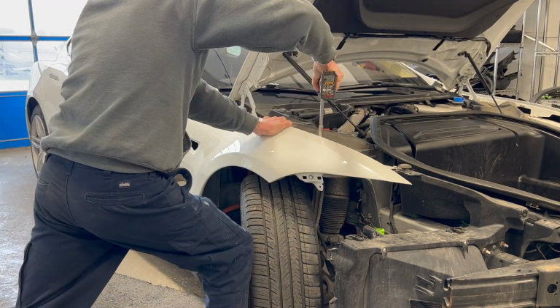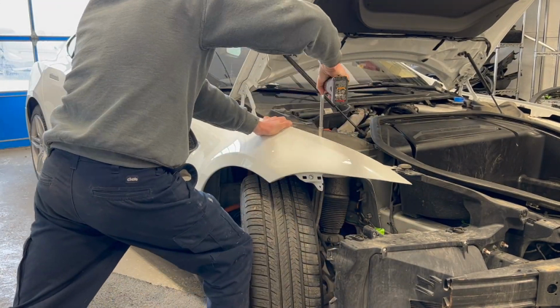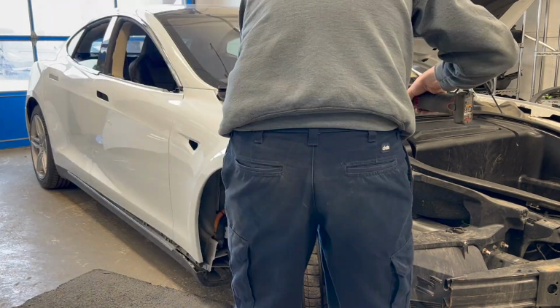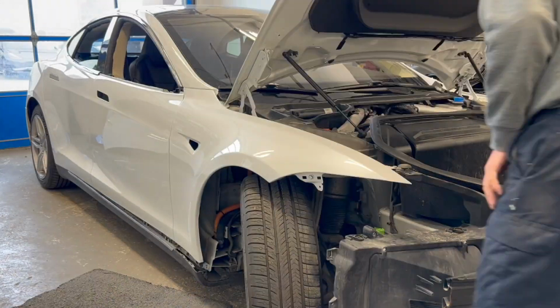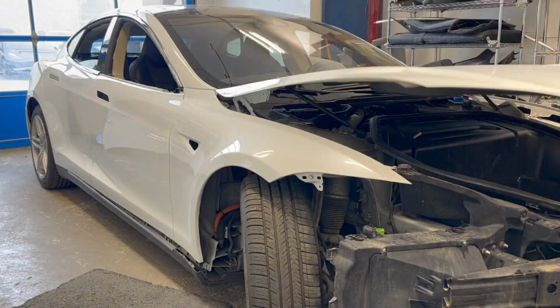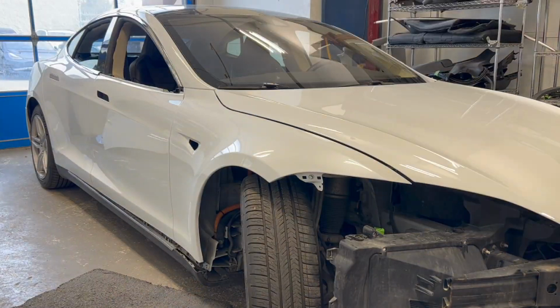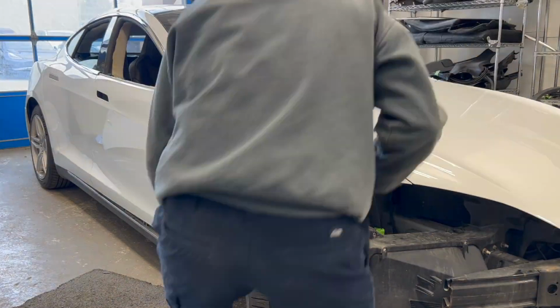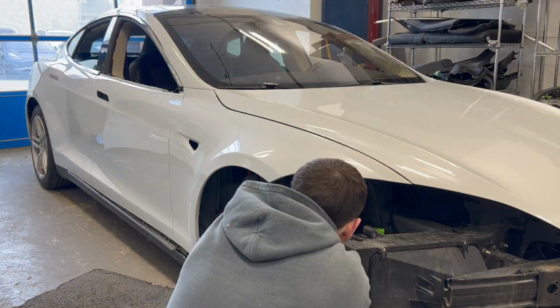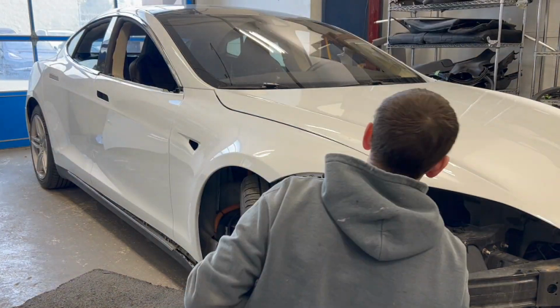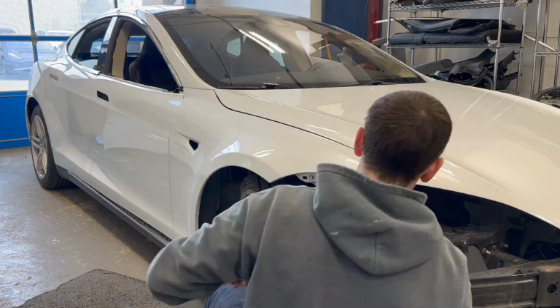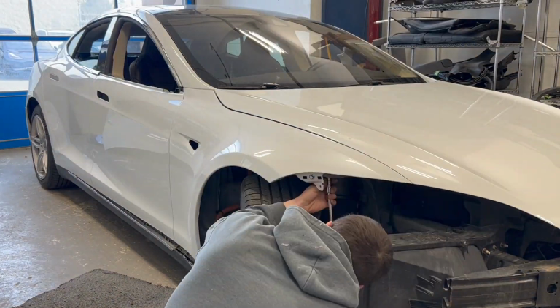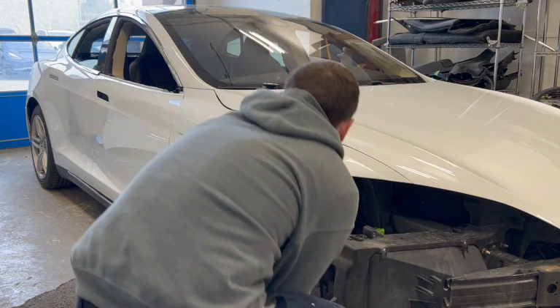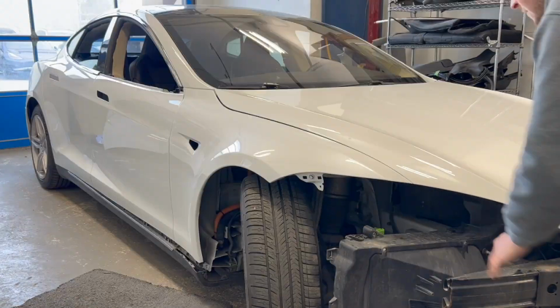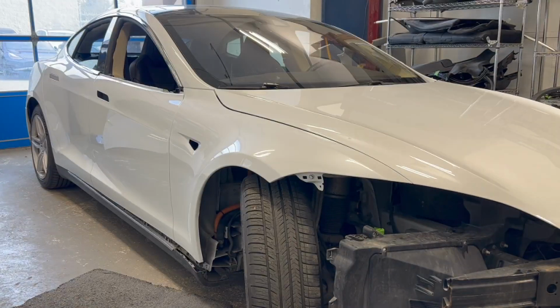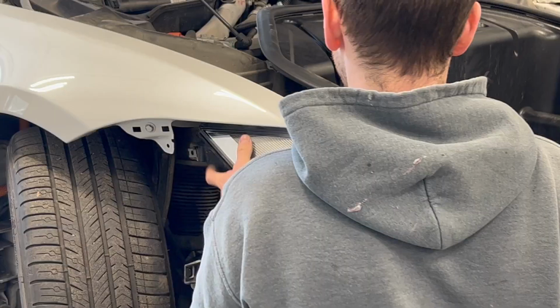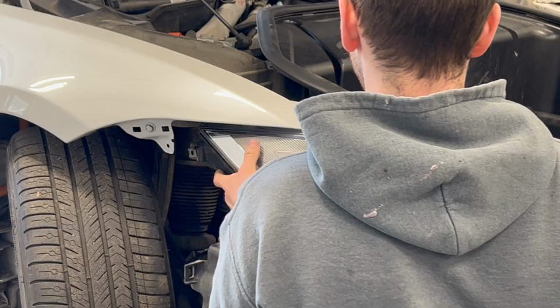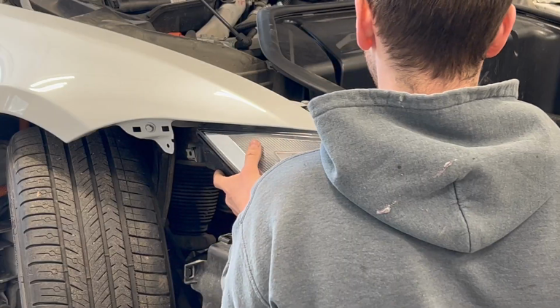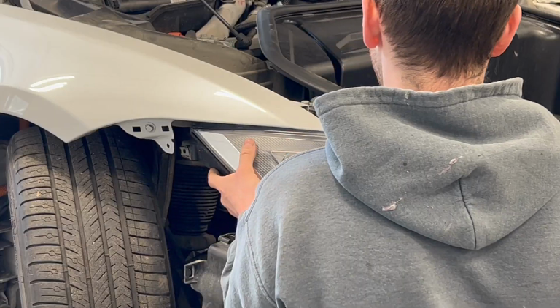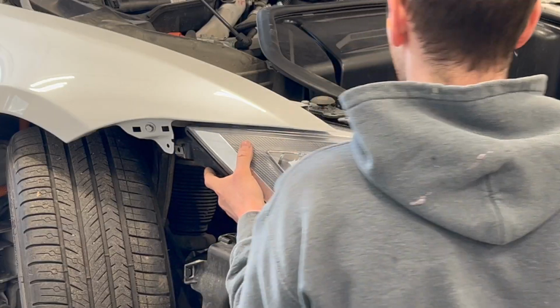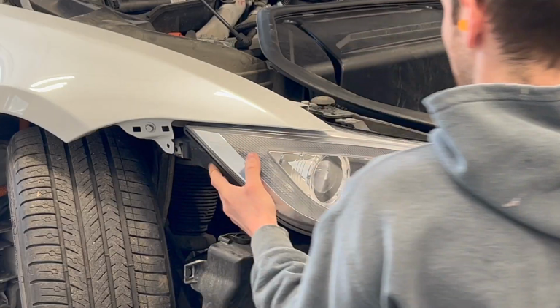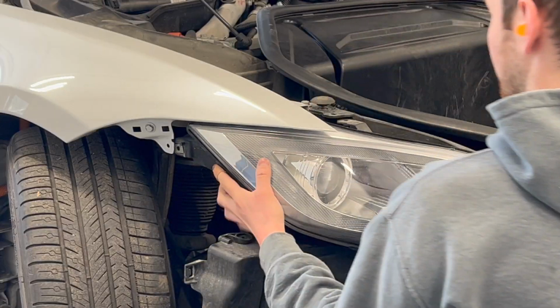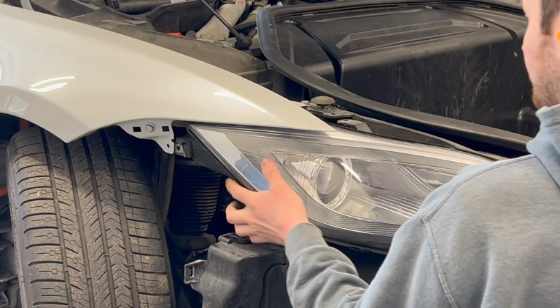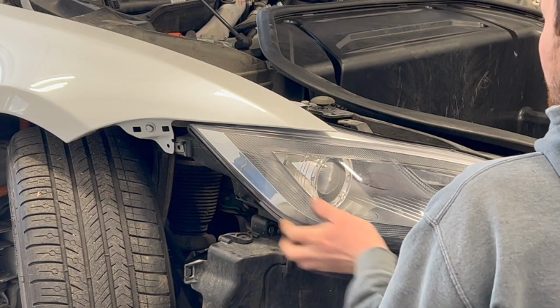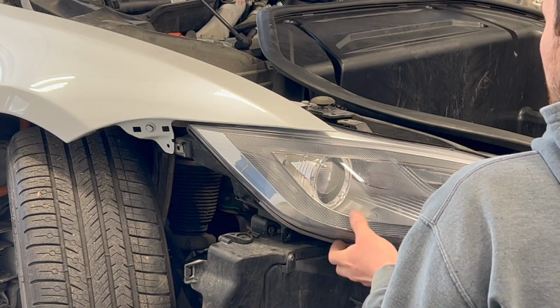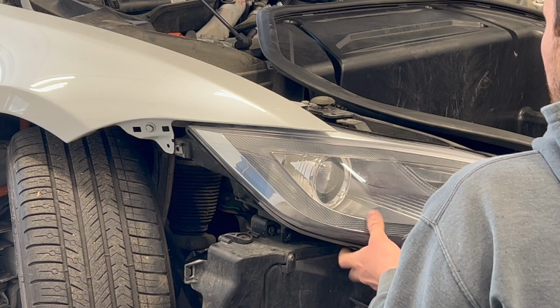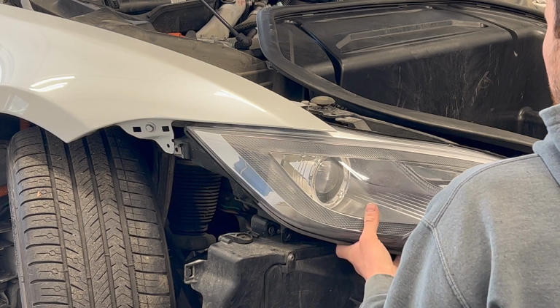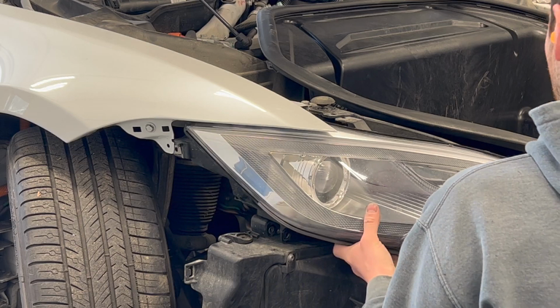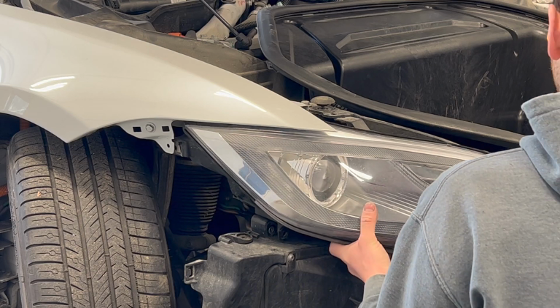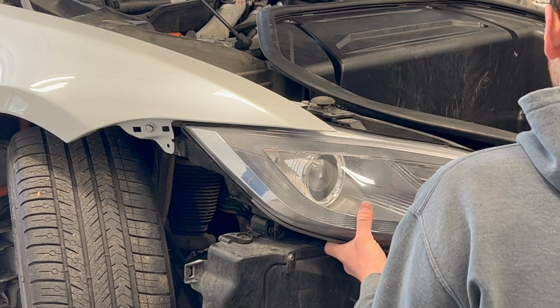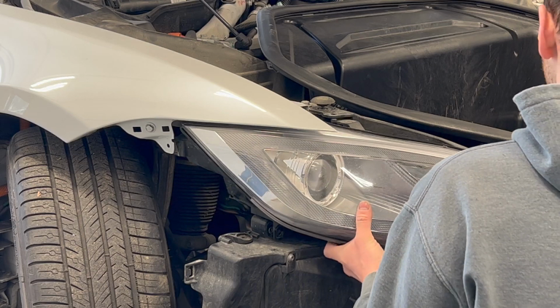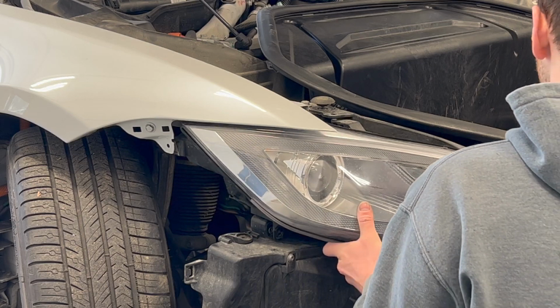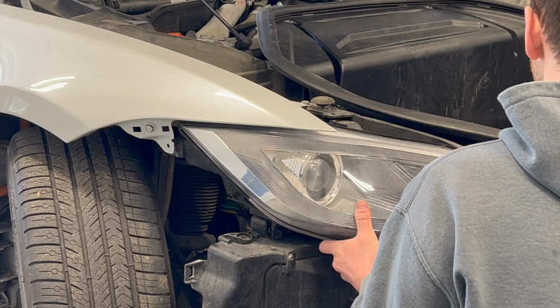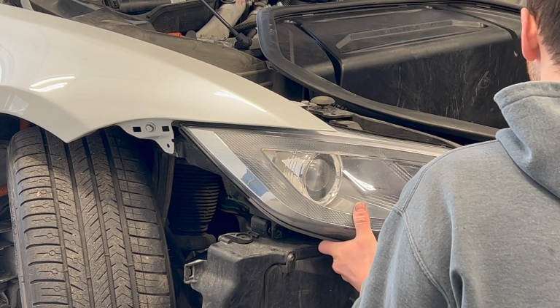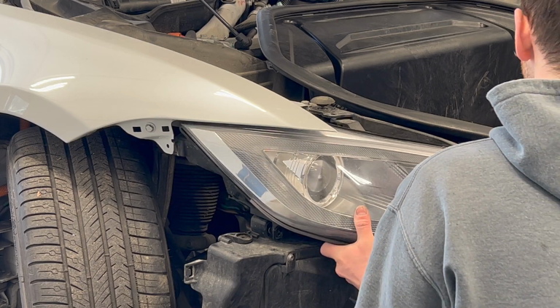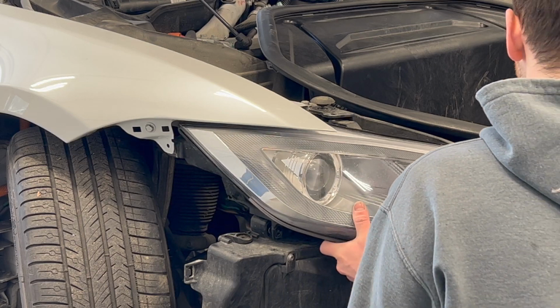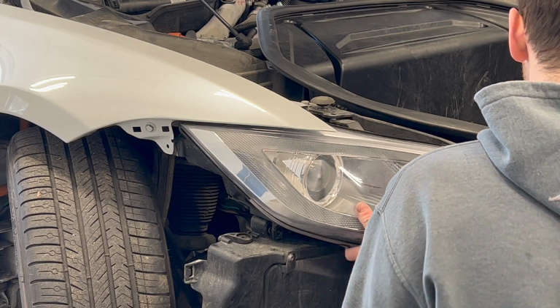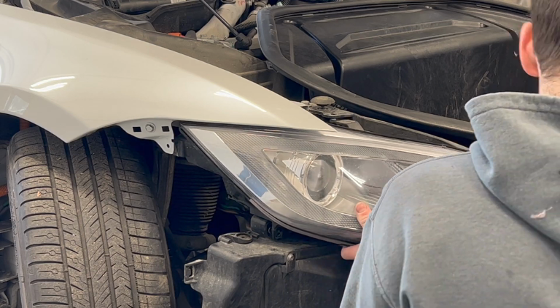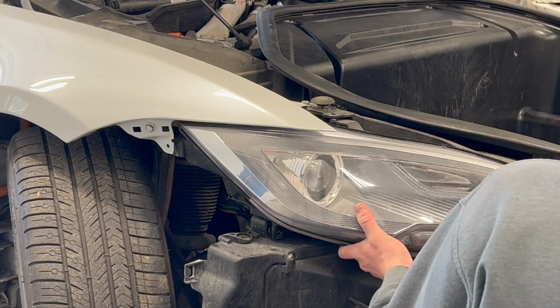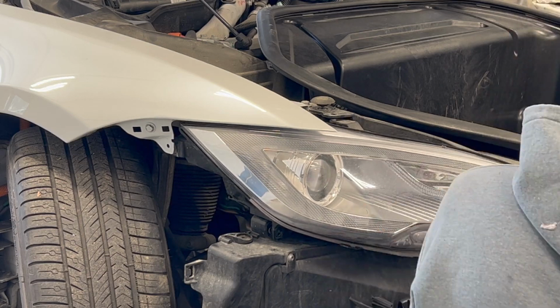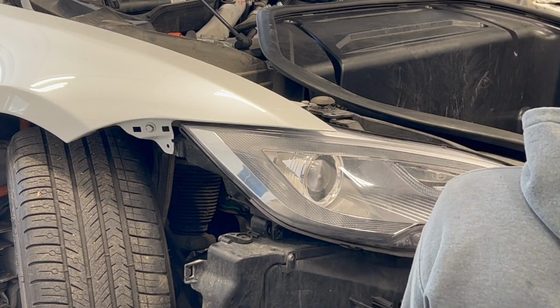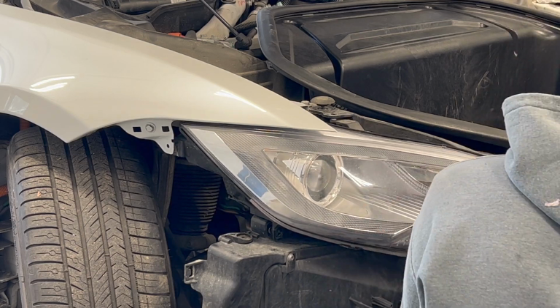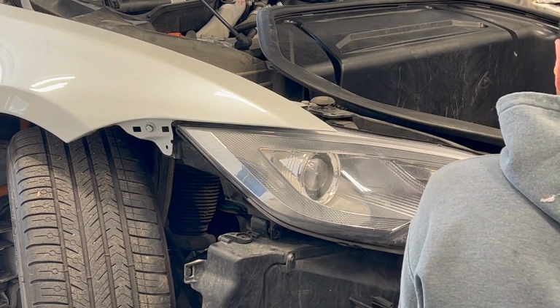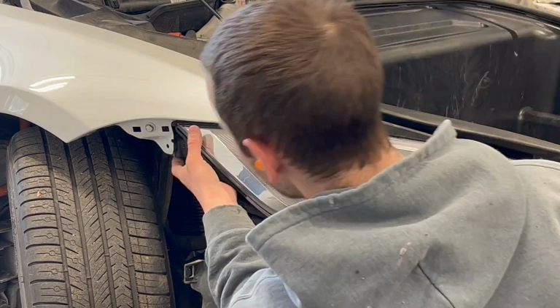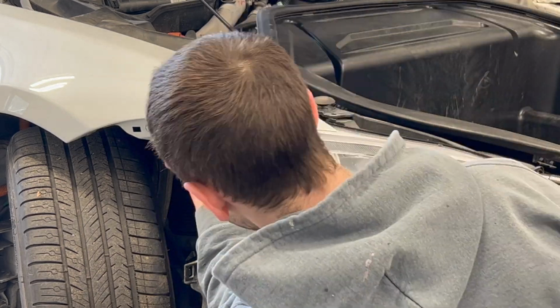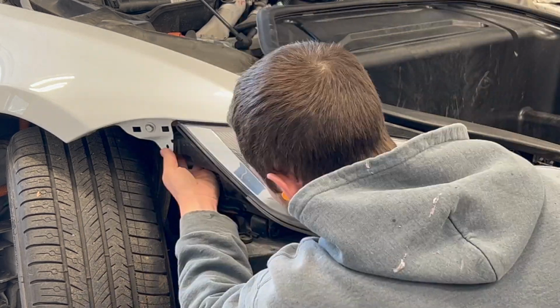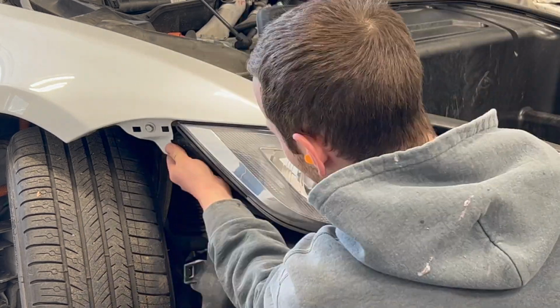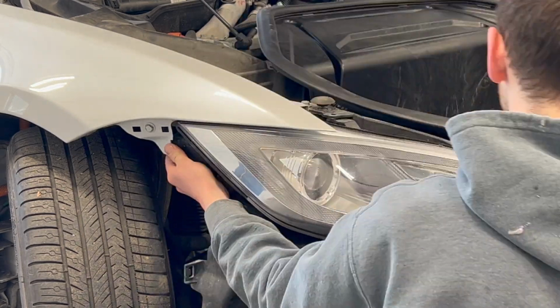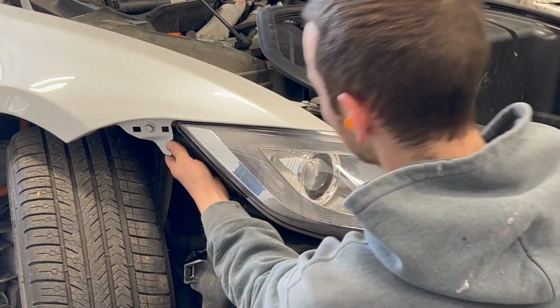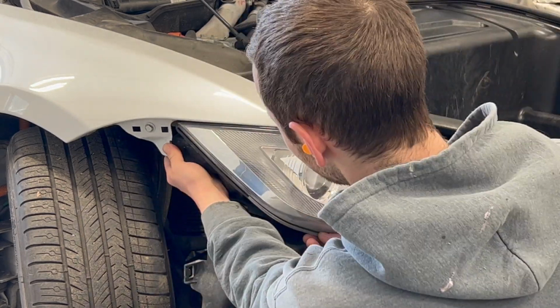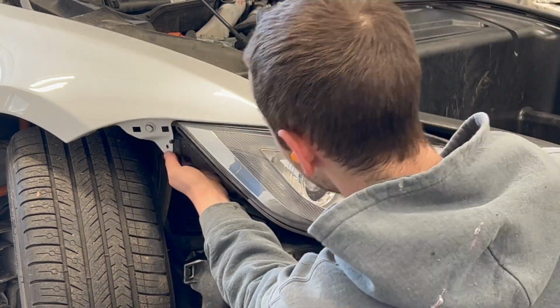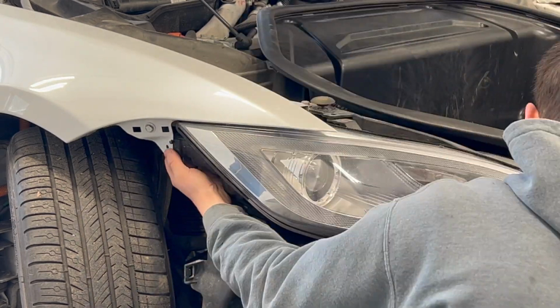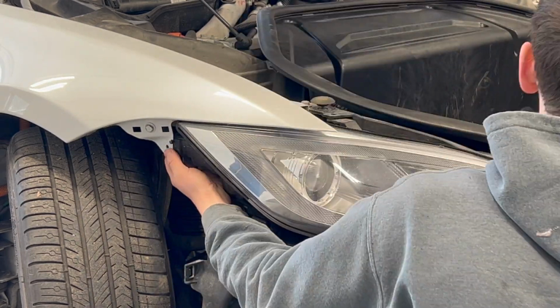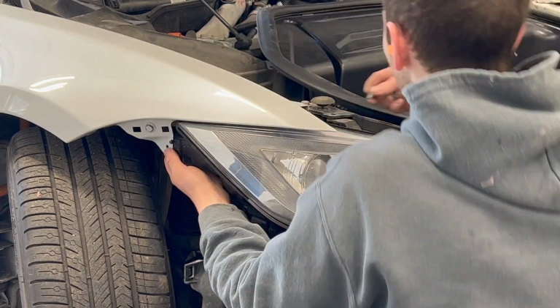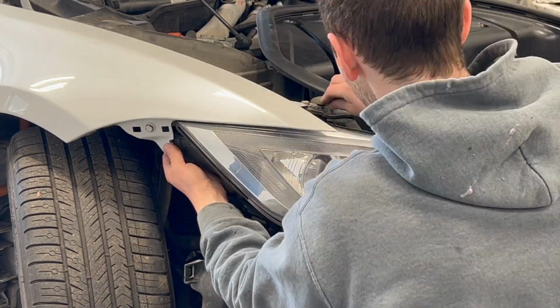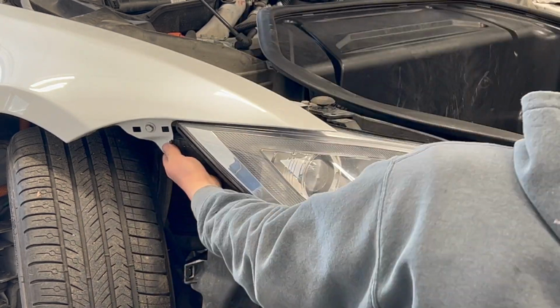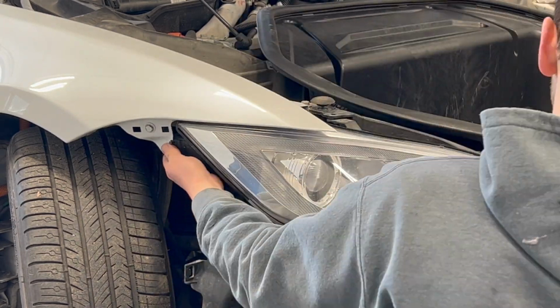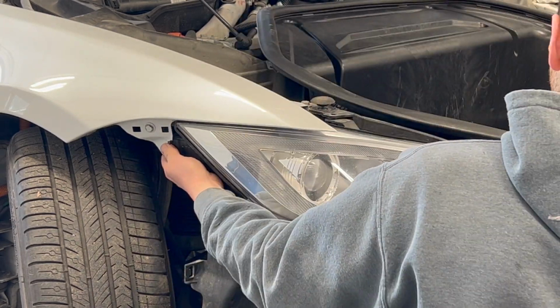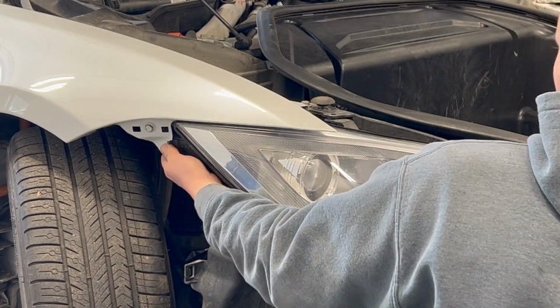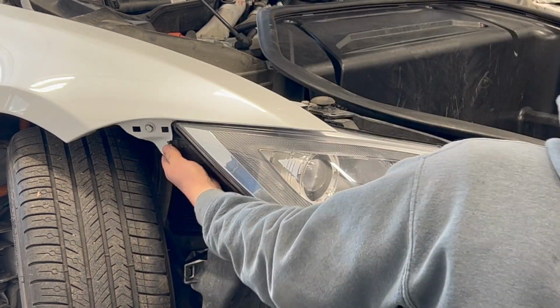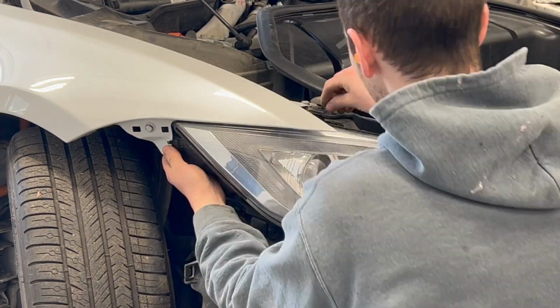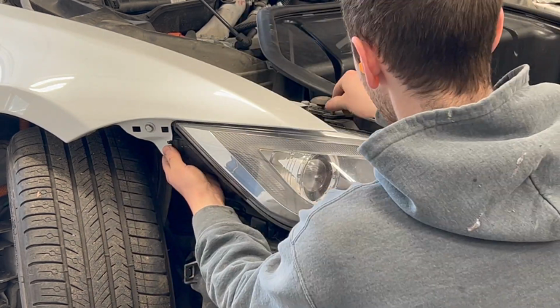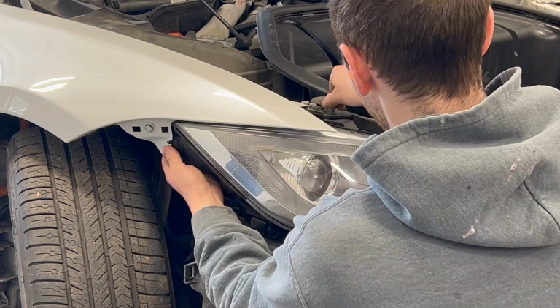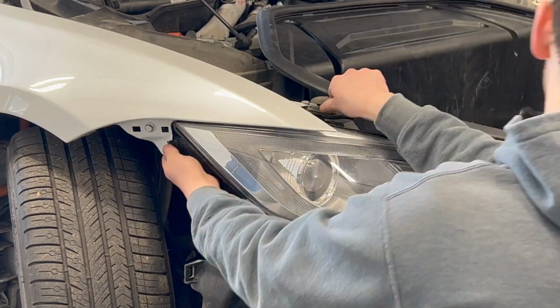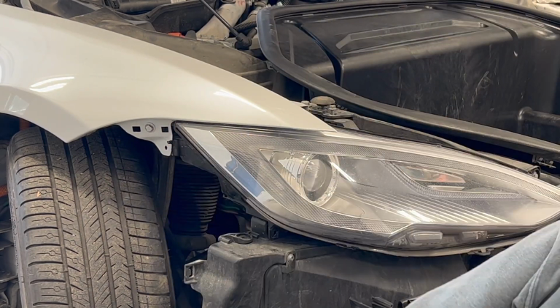It is time to complete the front door. It is time to install the front headlight and fender repeater lamp.